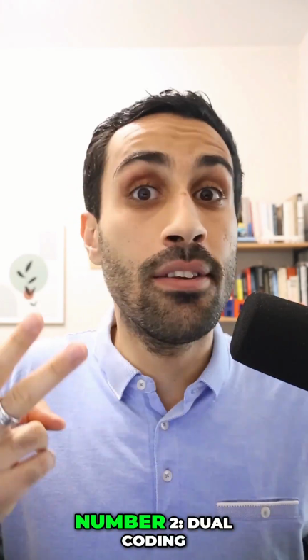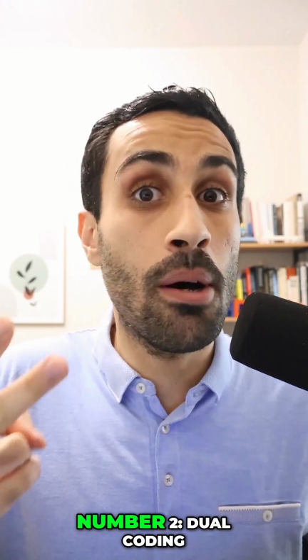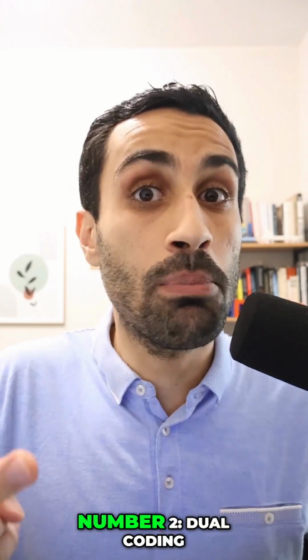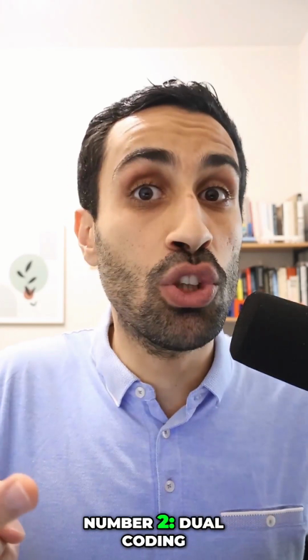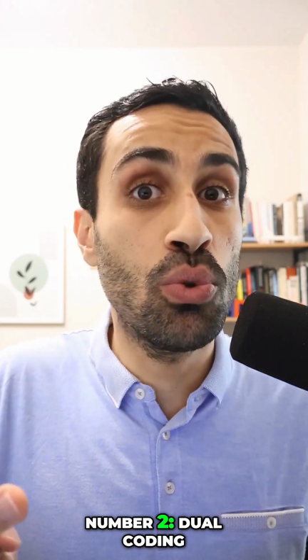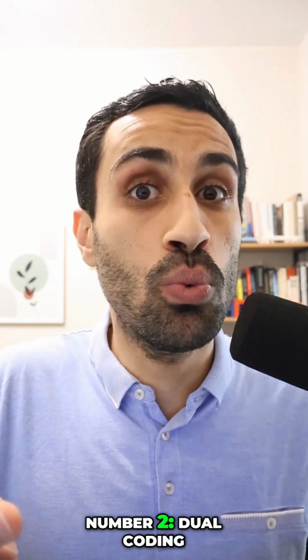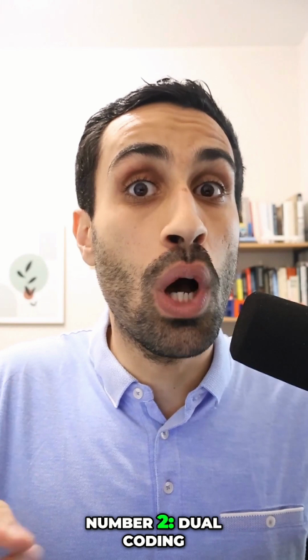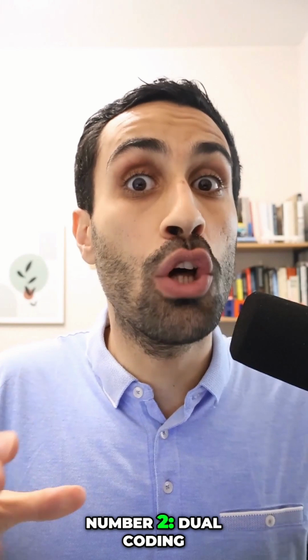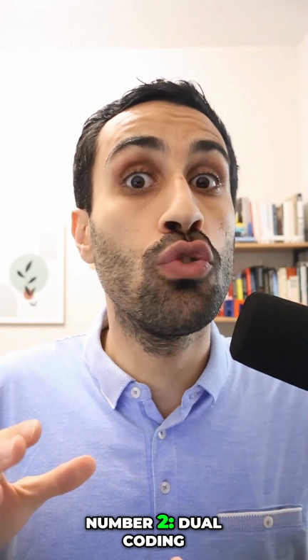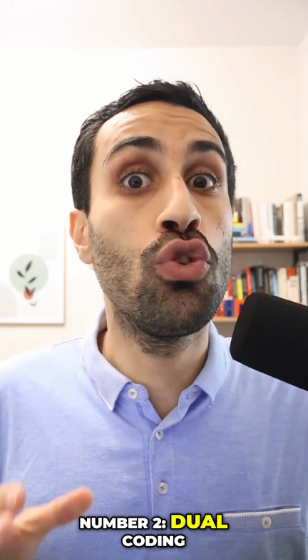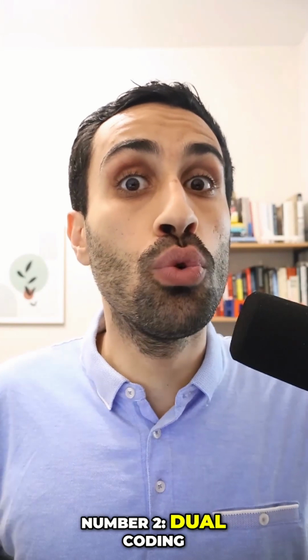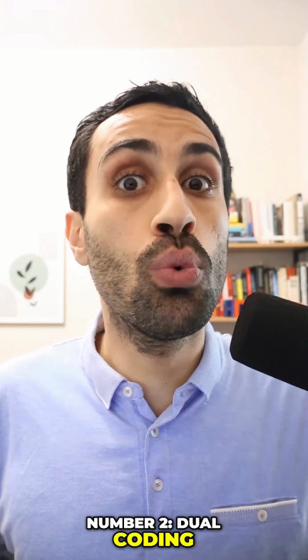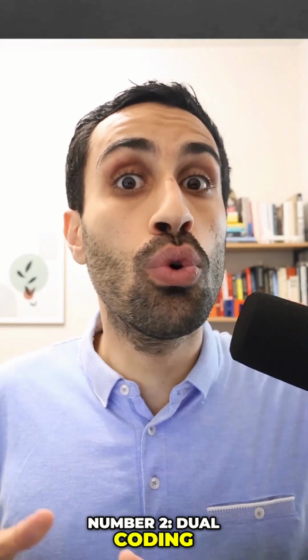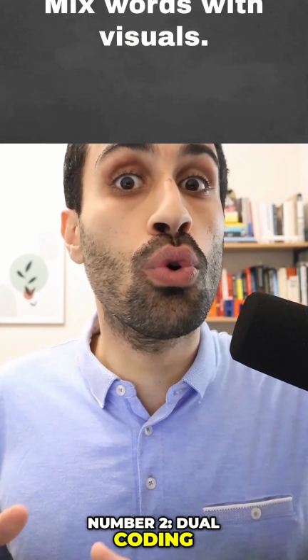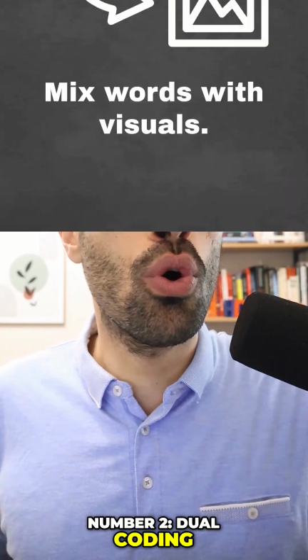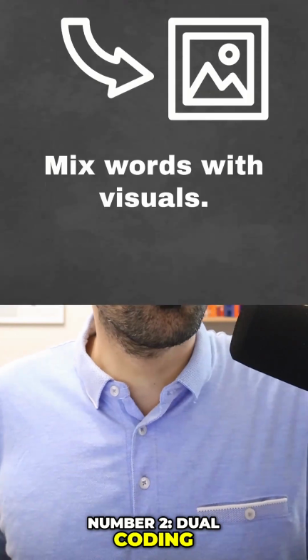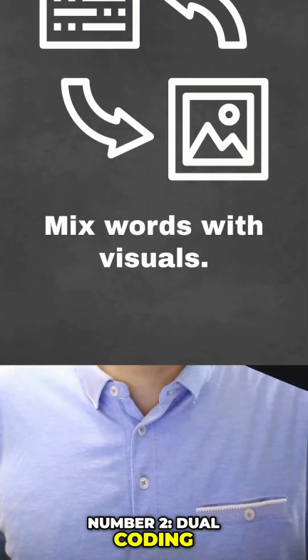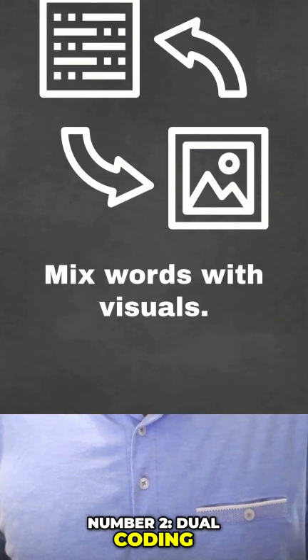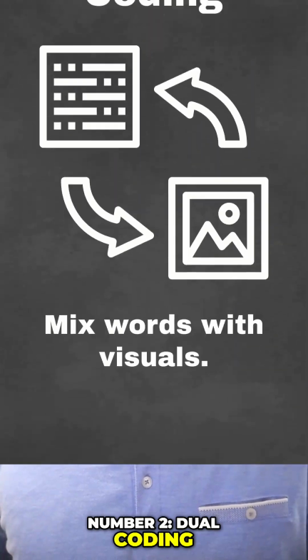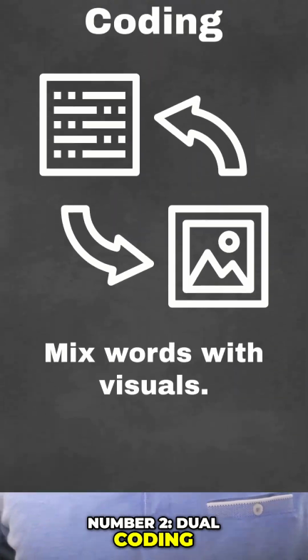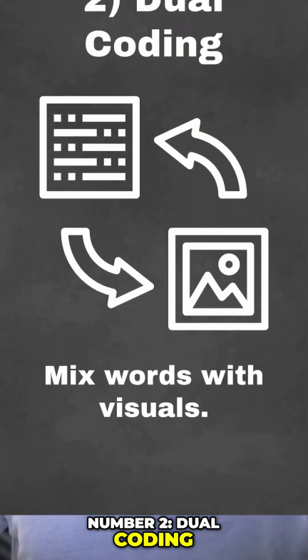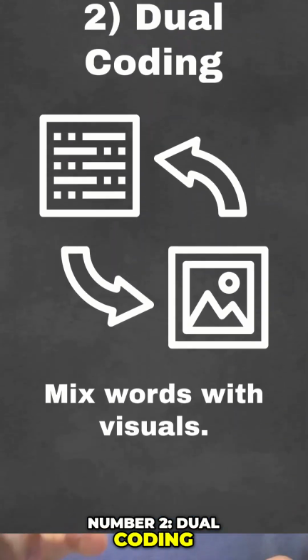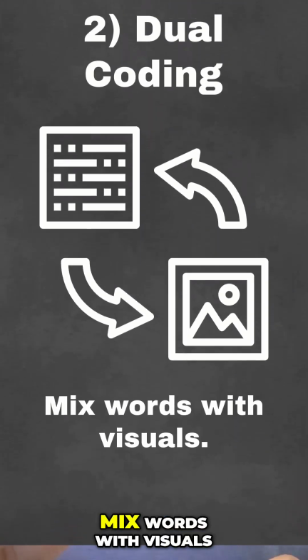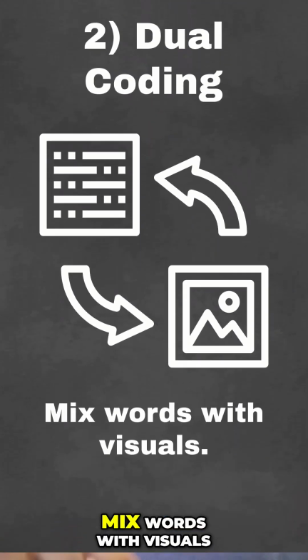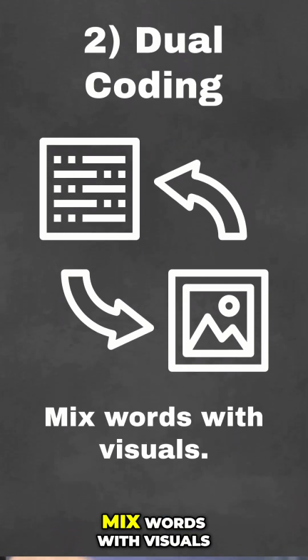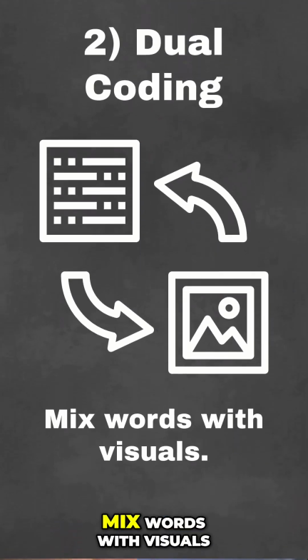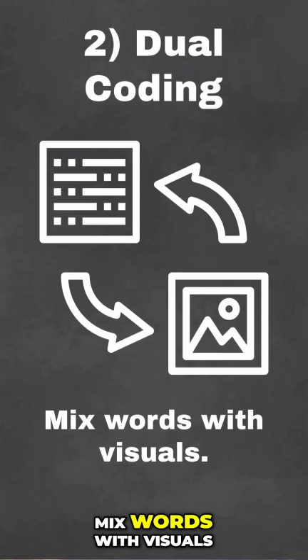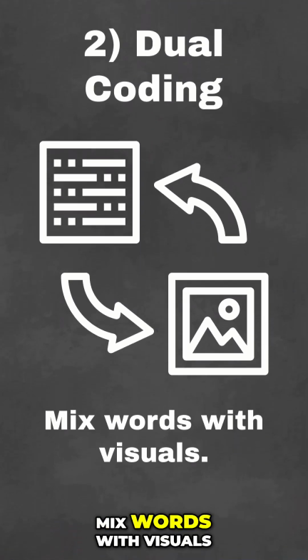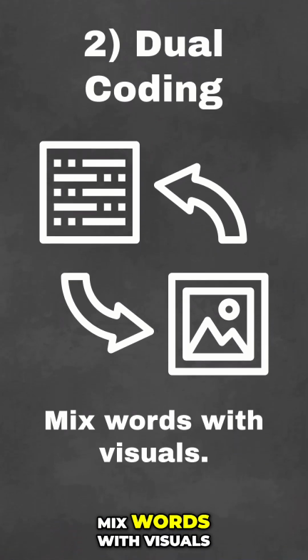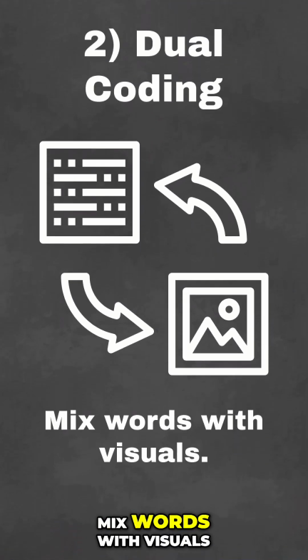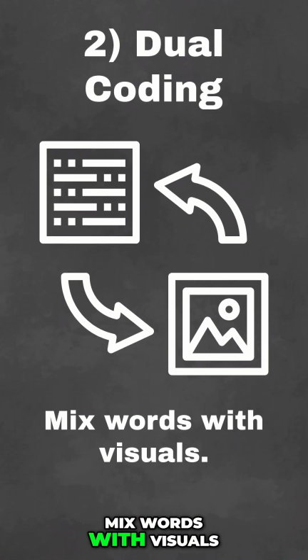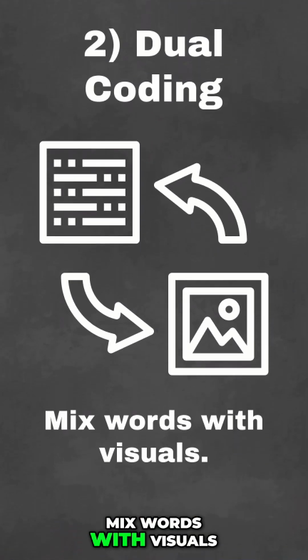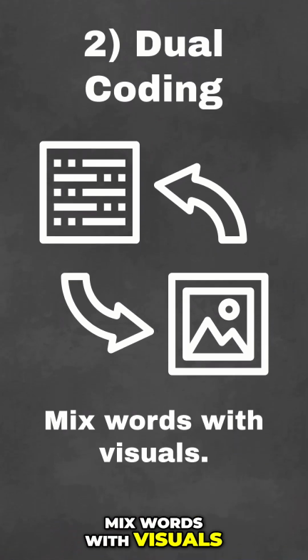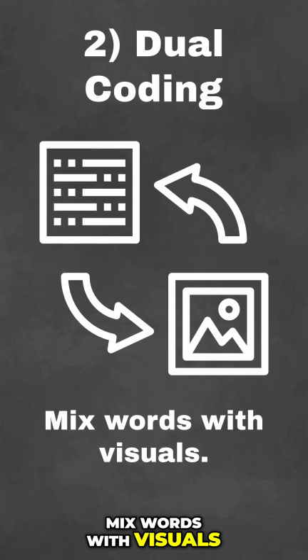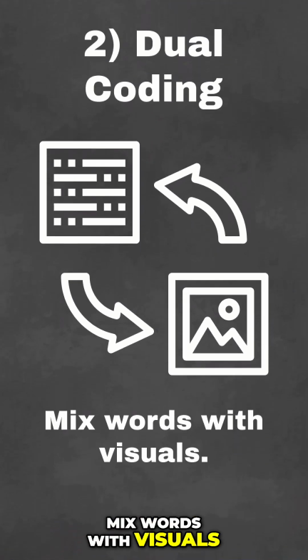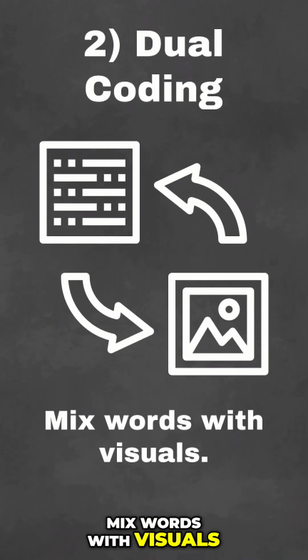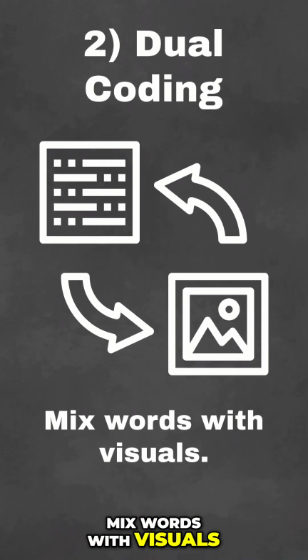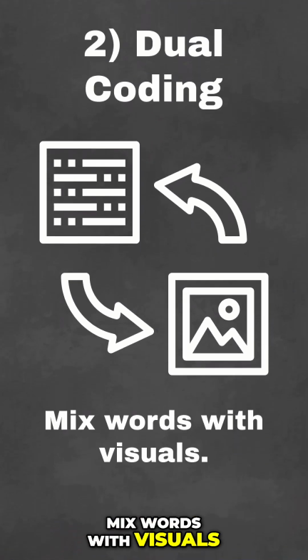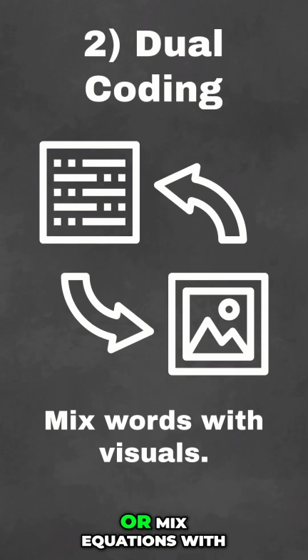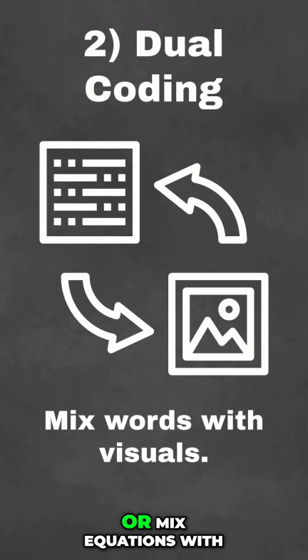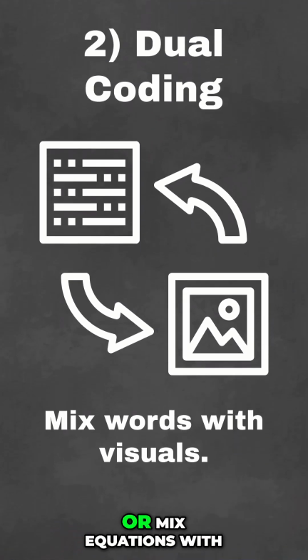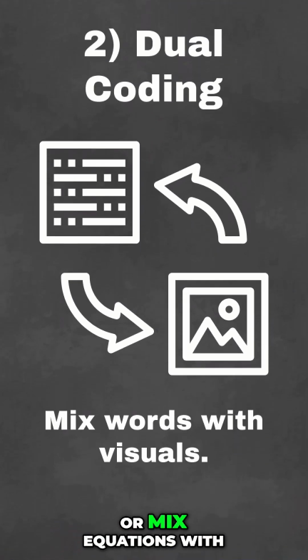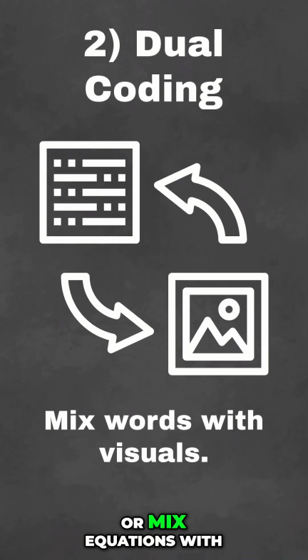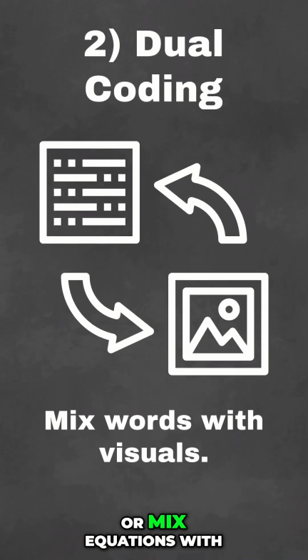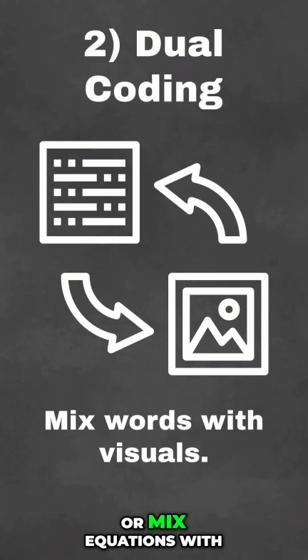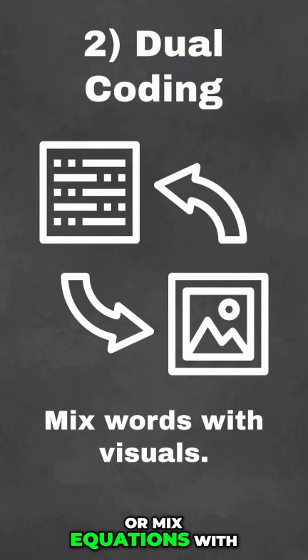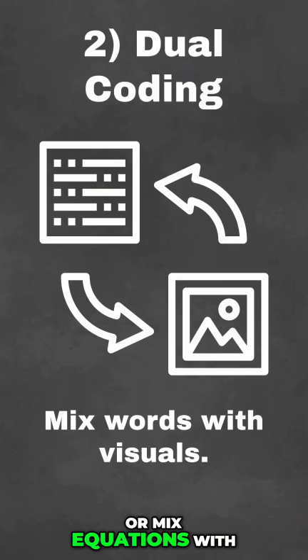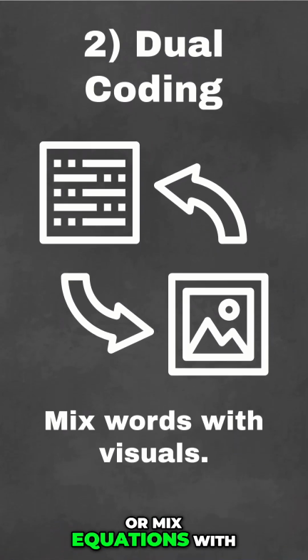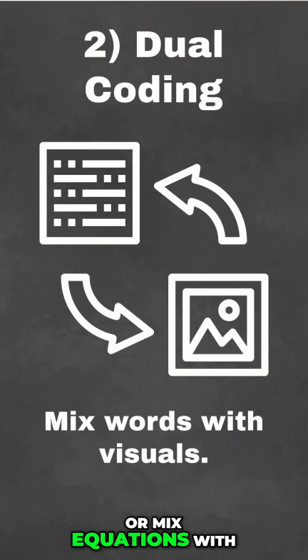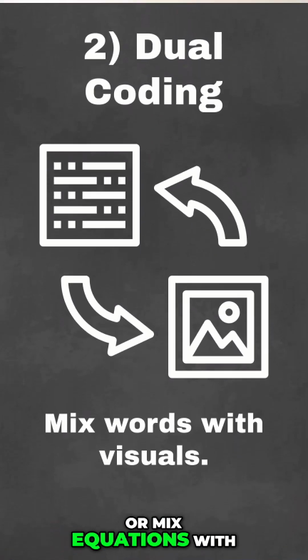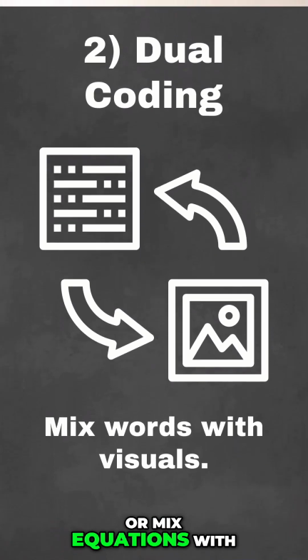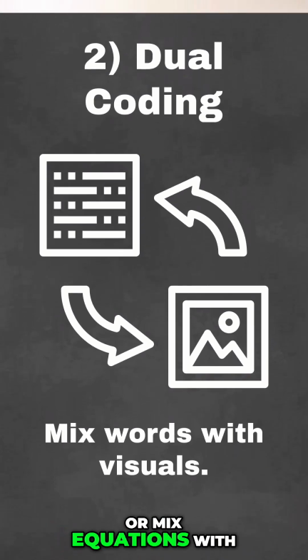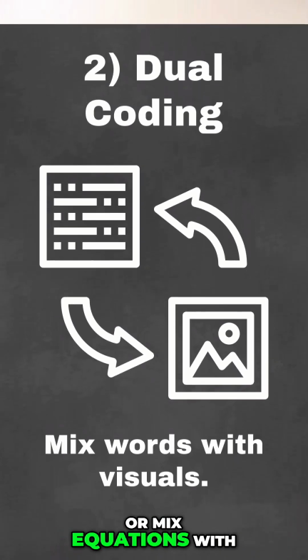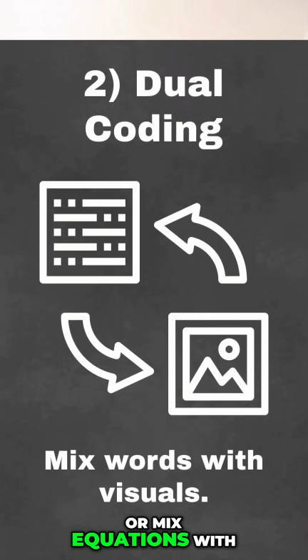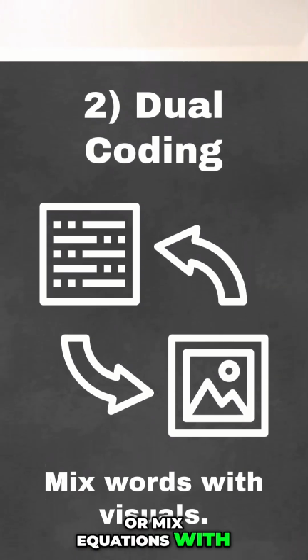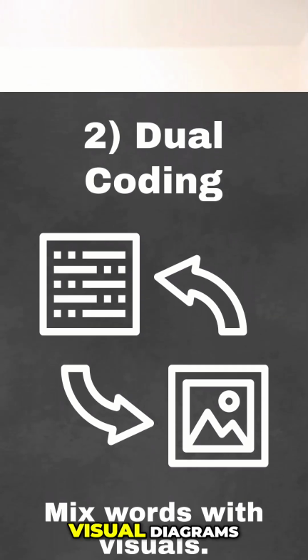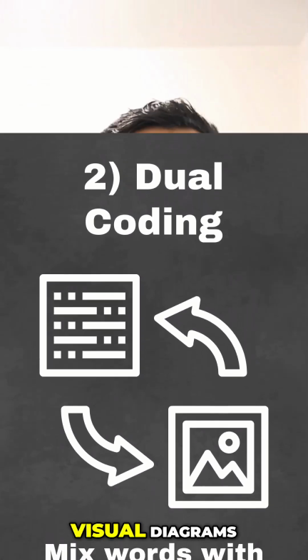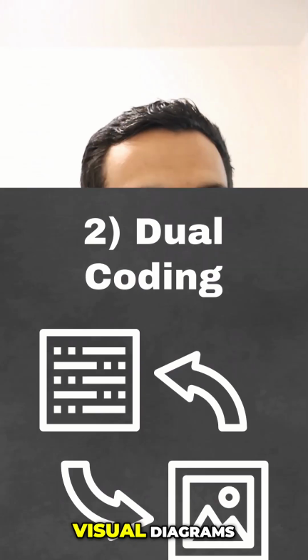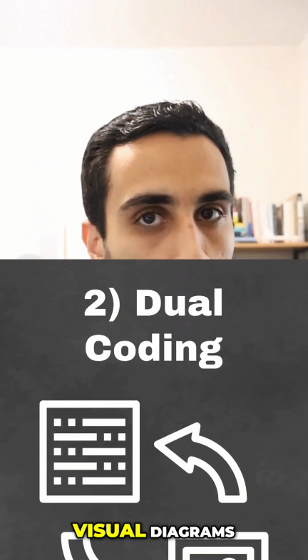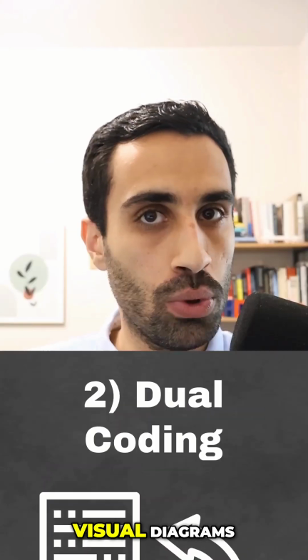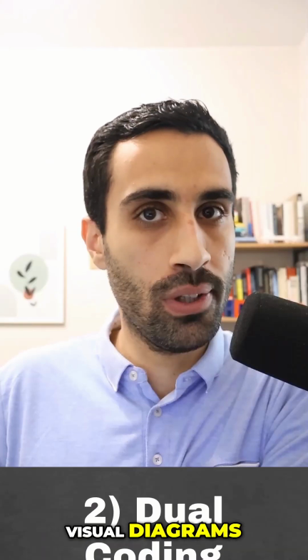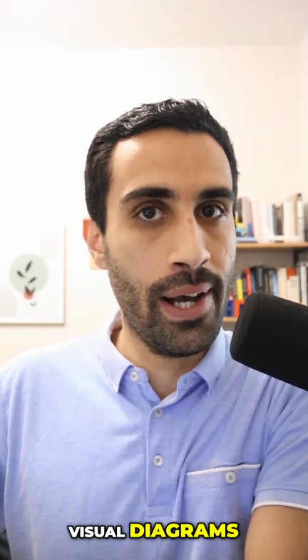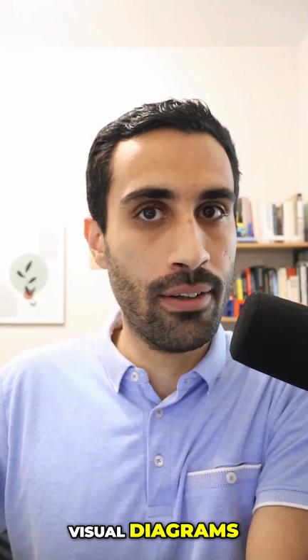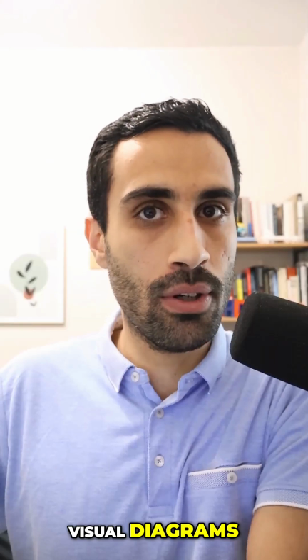Number two, dual coding. Mix words with visuals, or mix equations with visual diagrams.